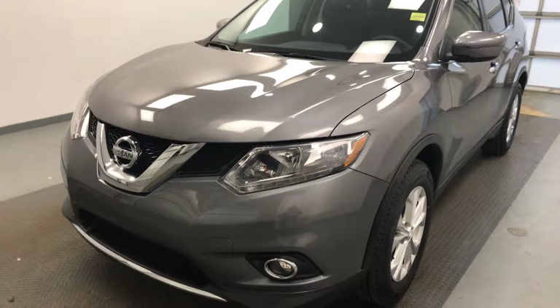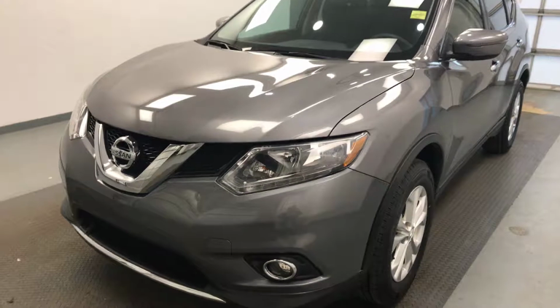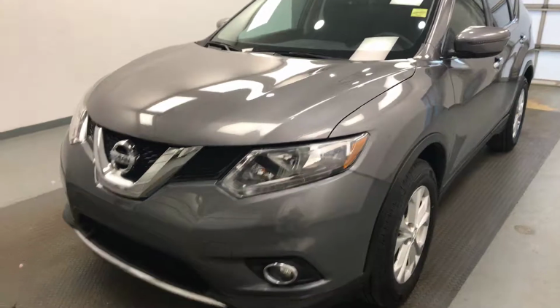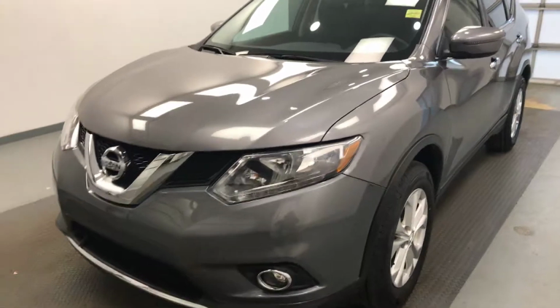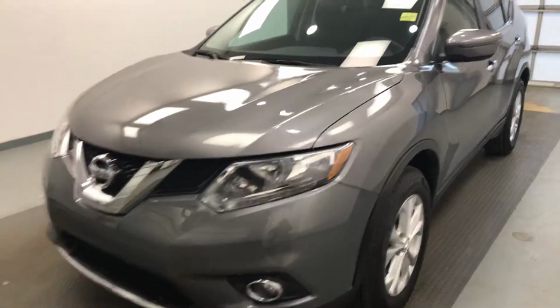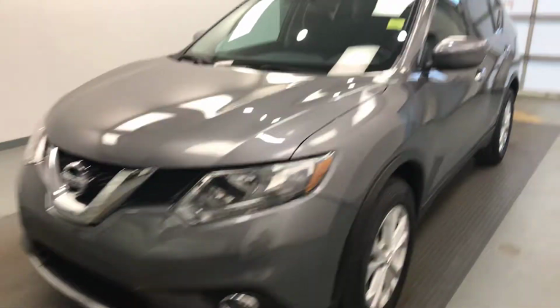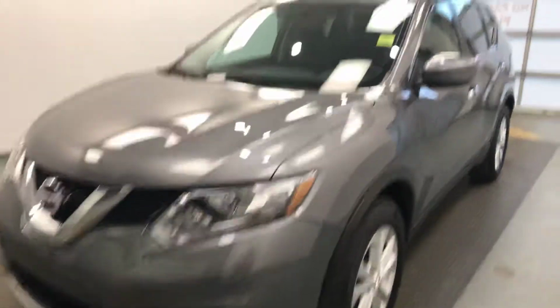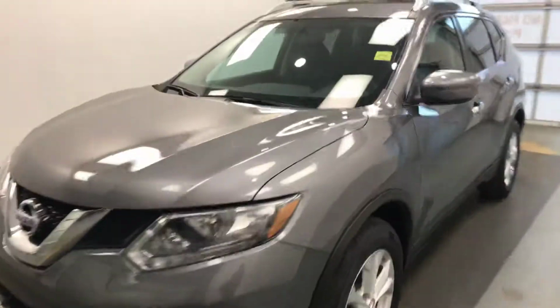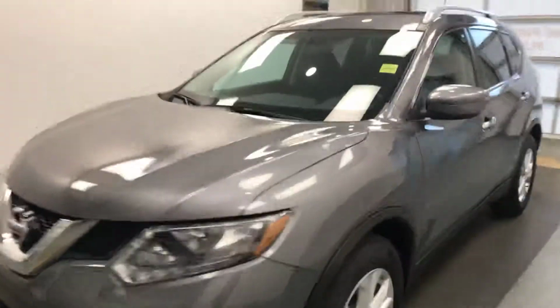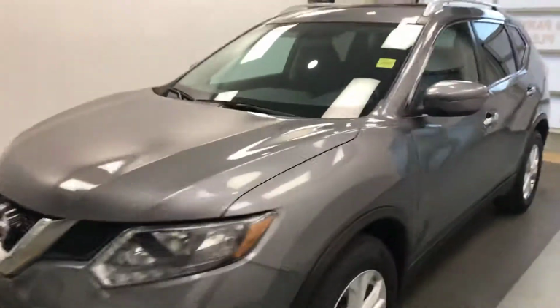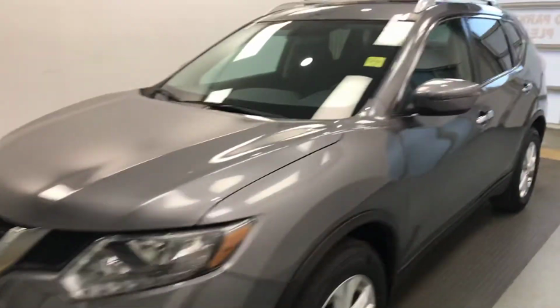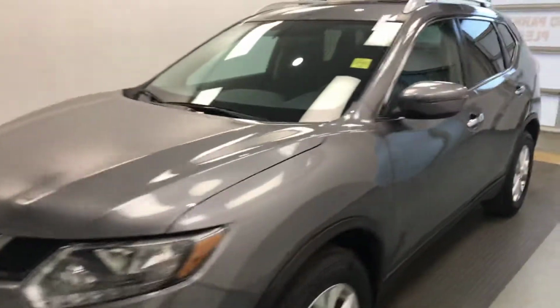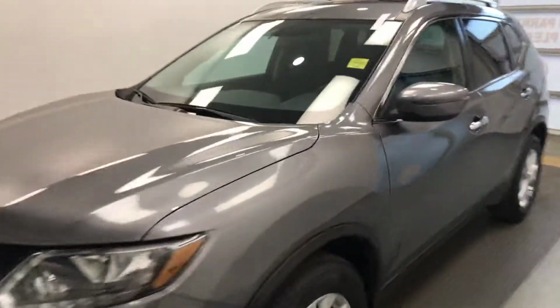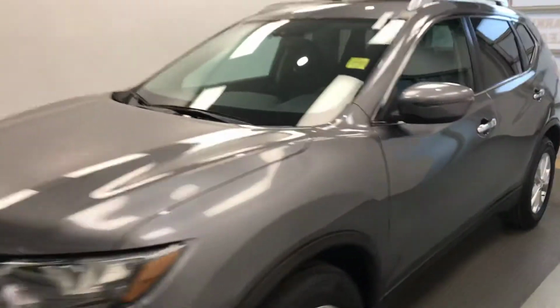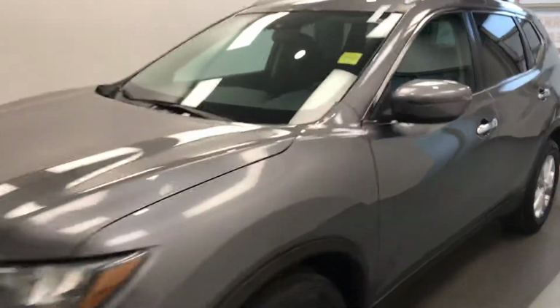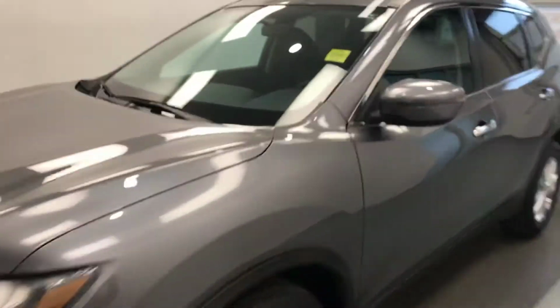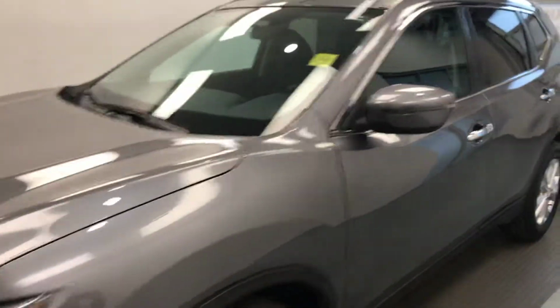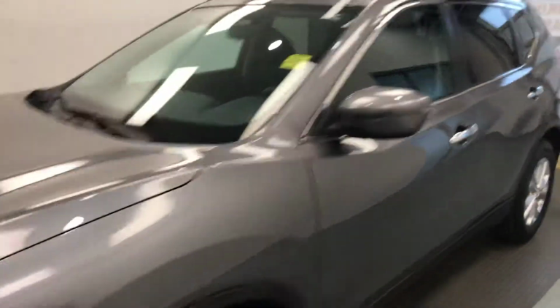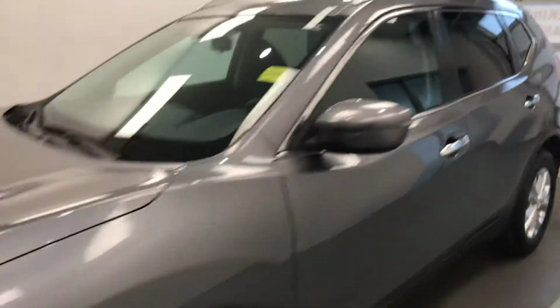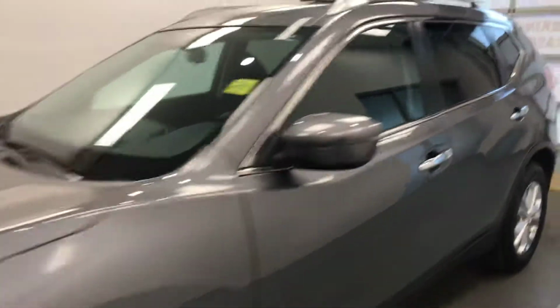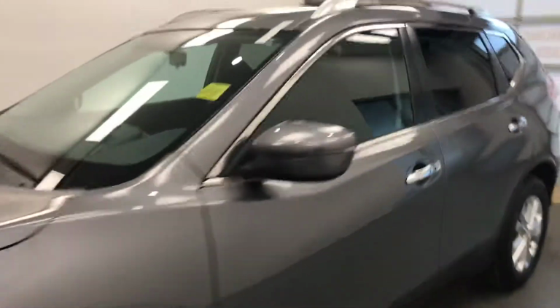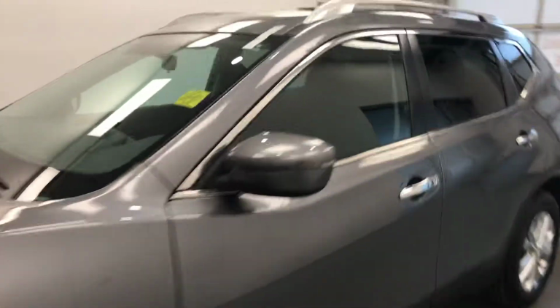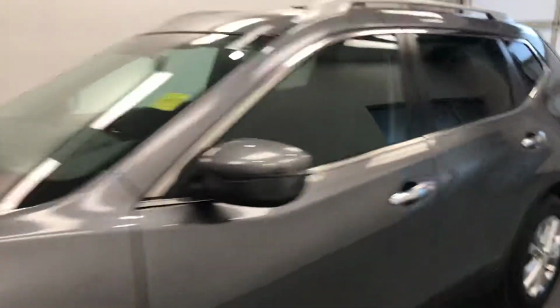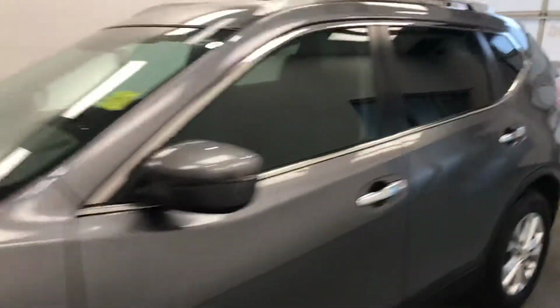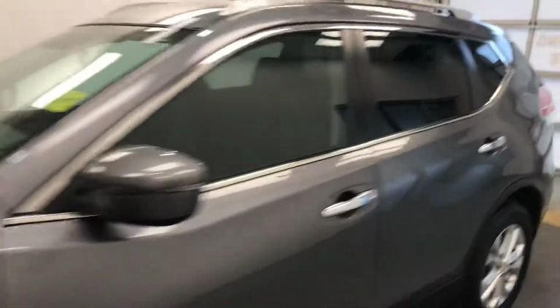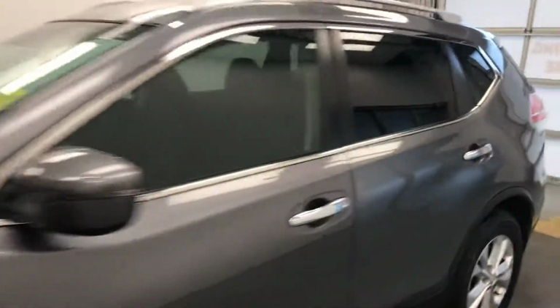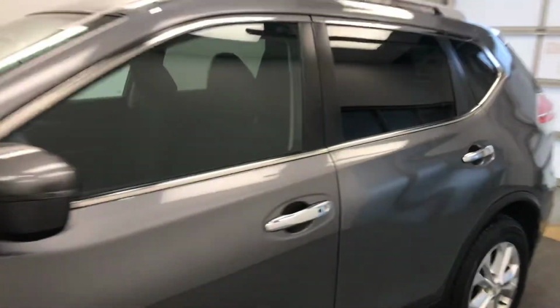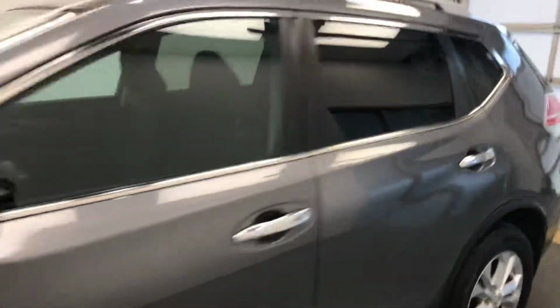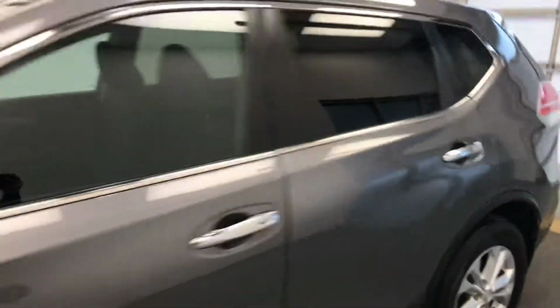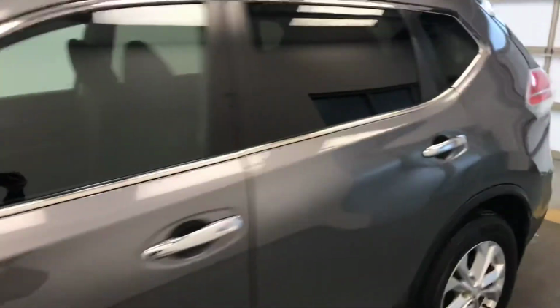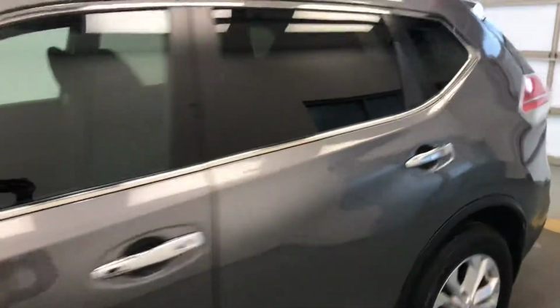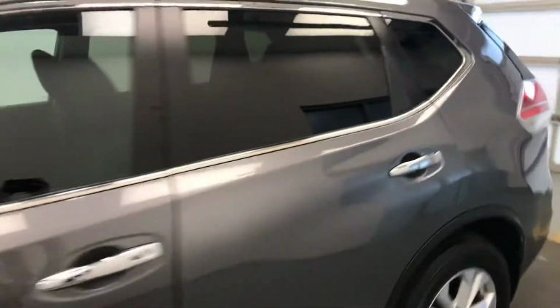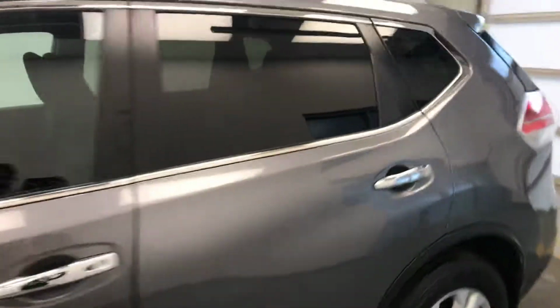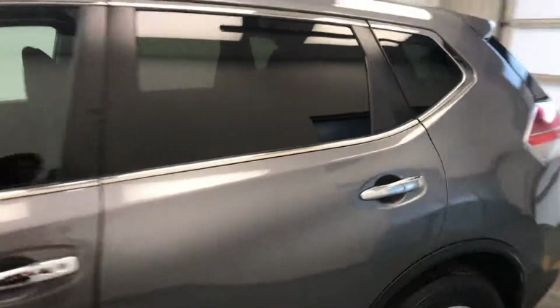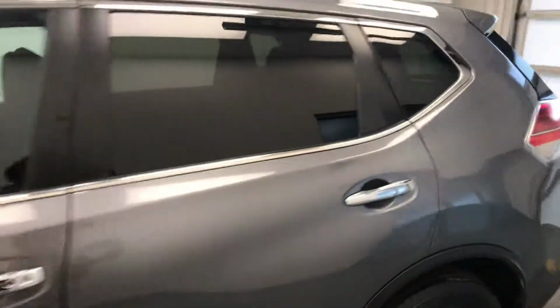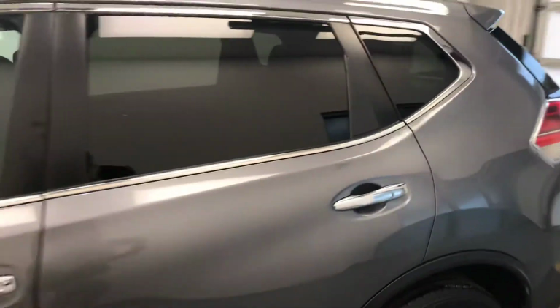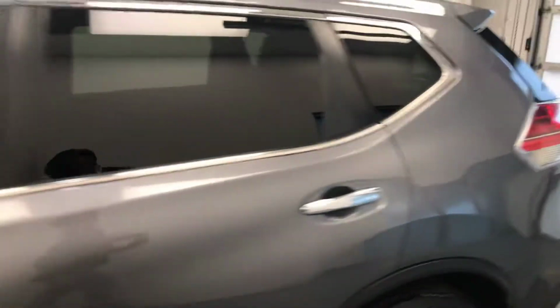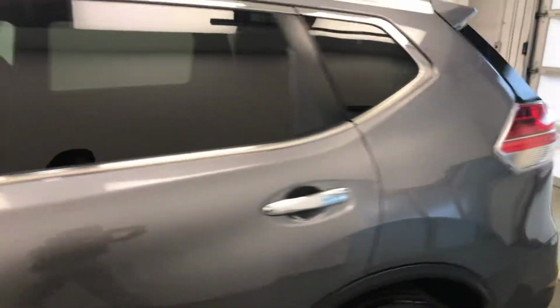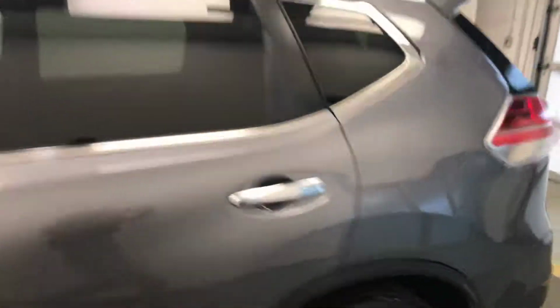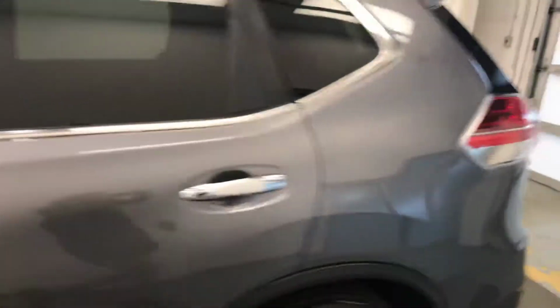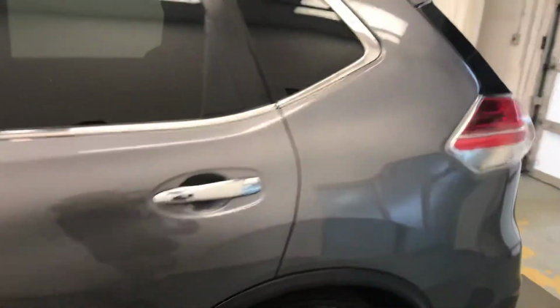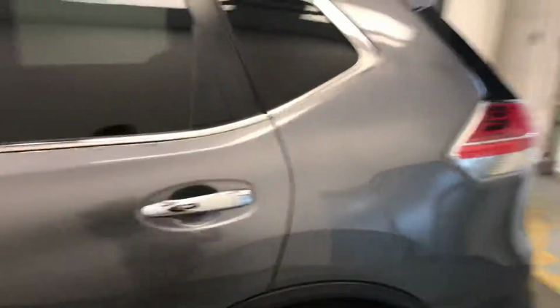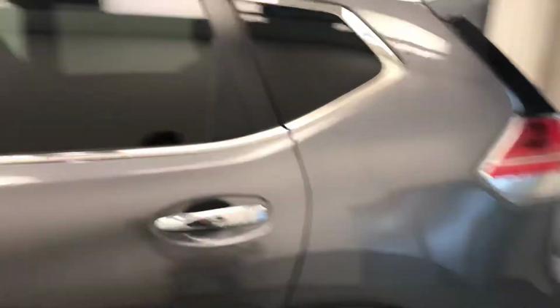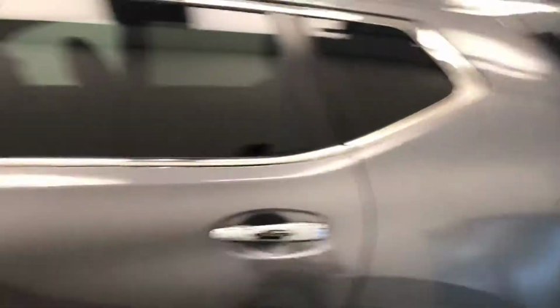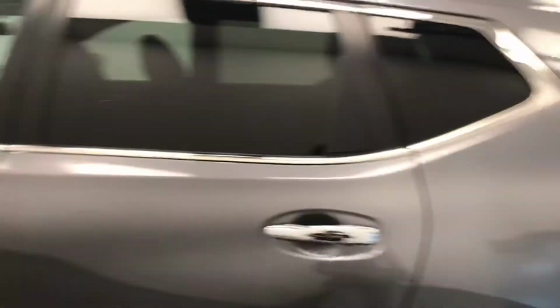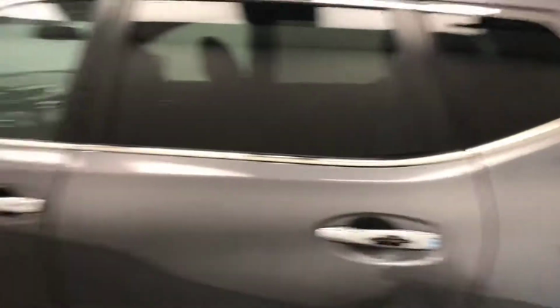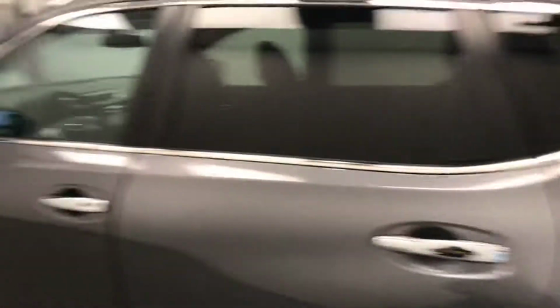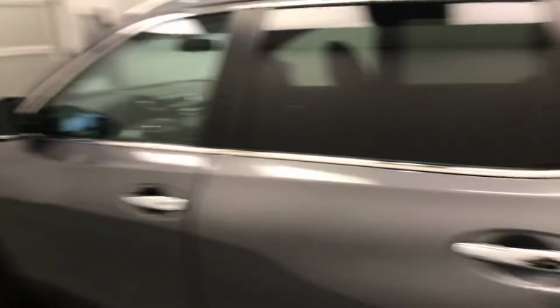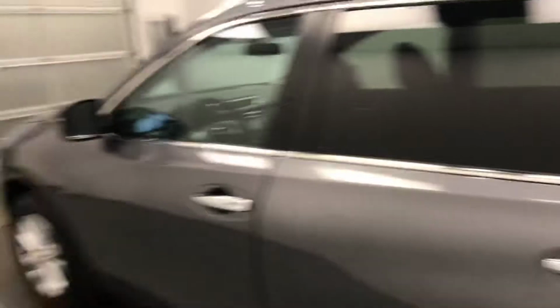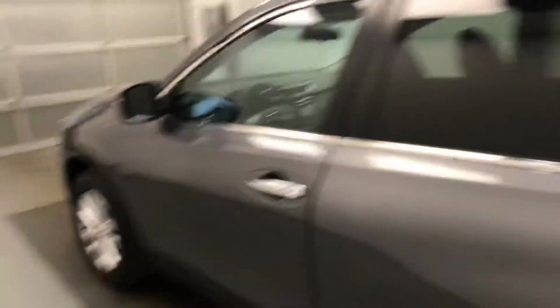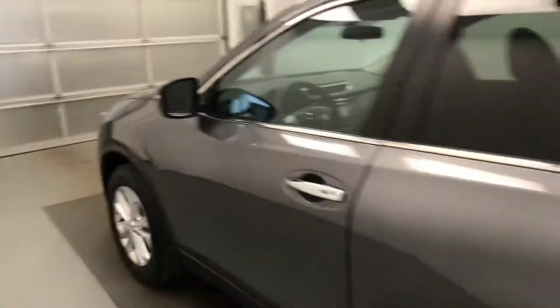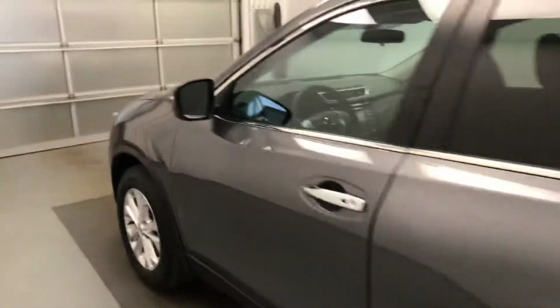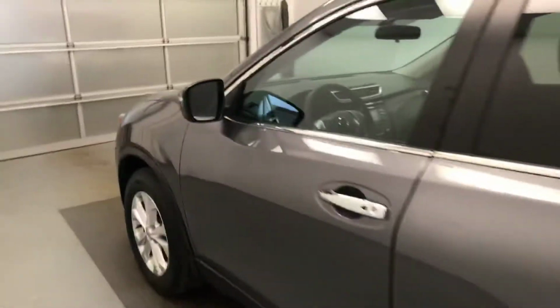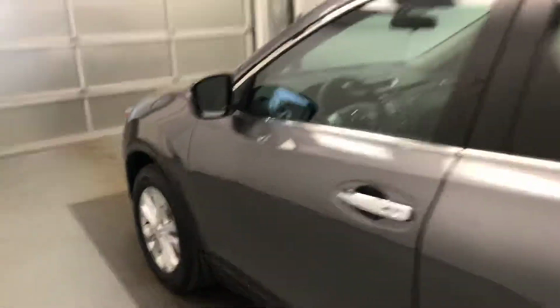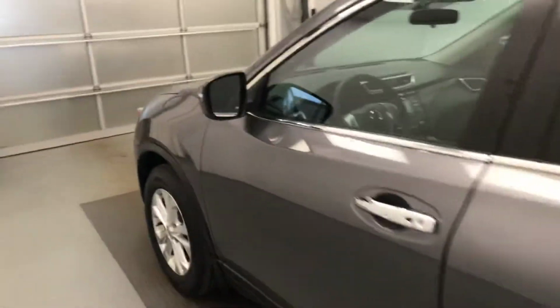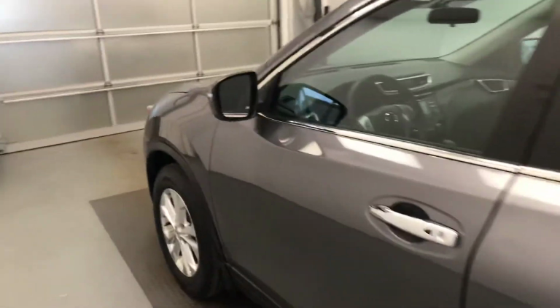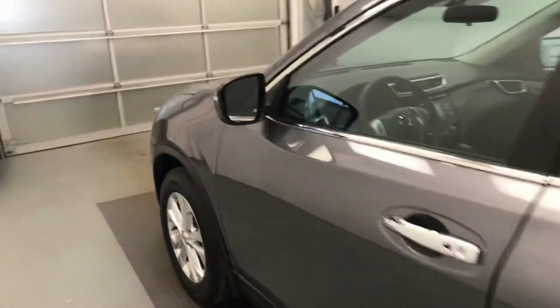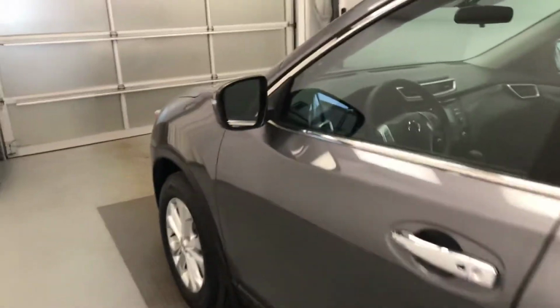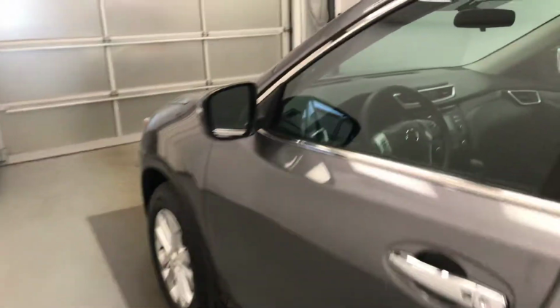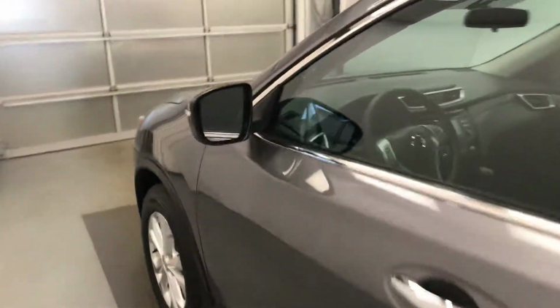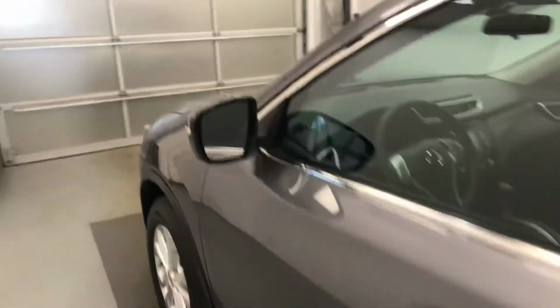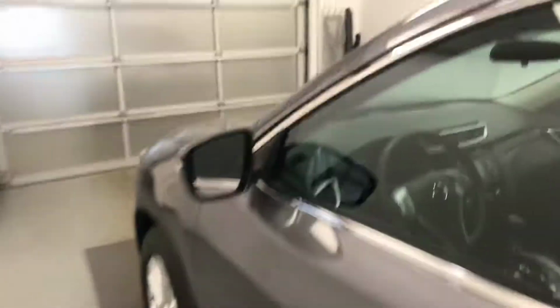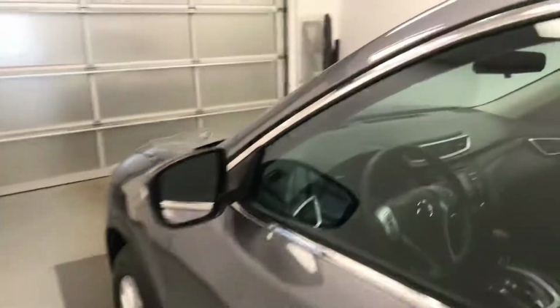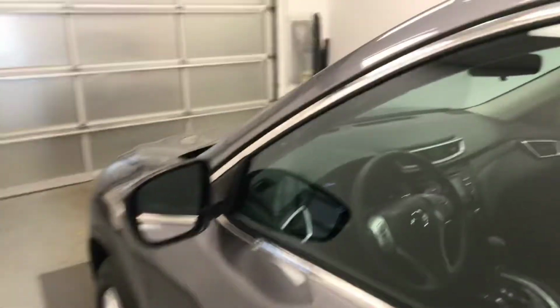Today we're reviewing stock number 175441, a 2016 Nissan Rogue front wheel drive. Our exterior color is silver.